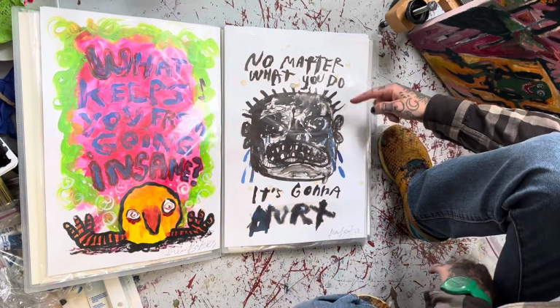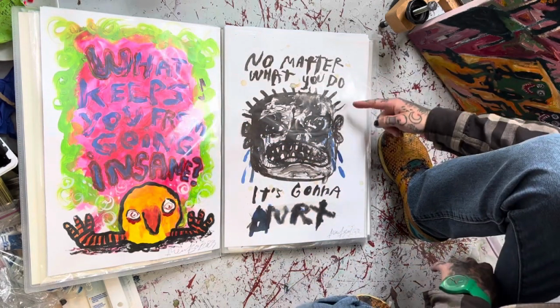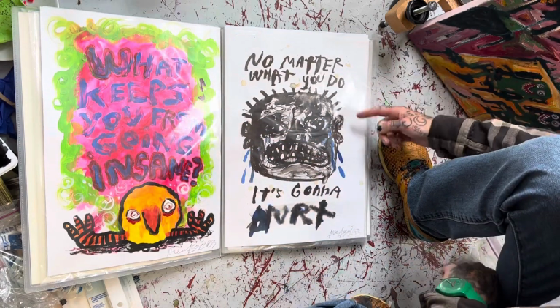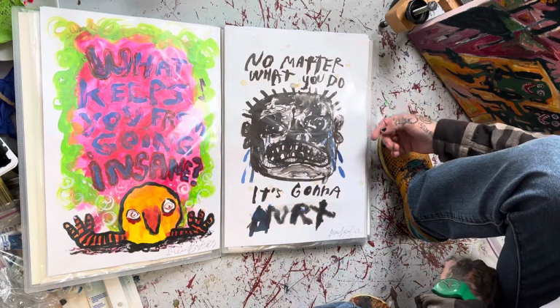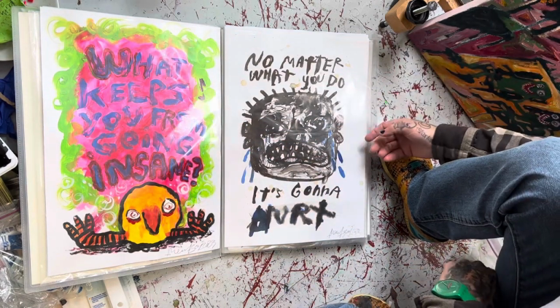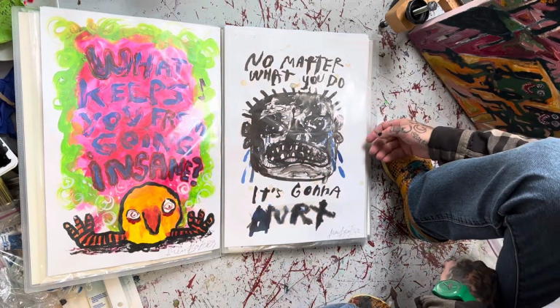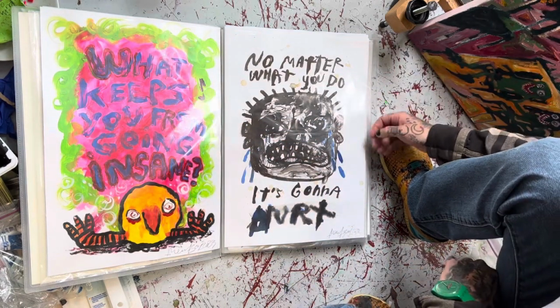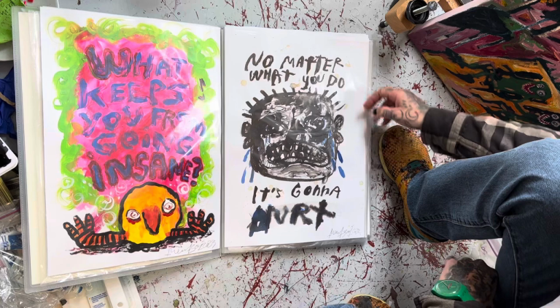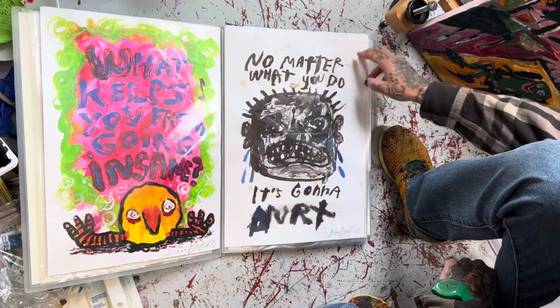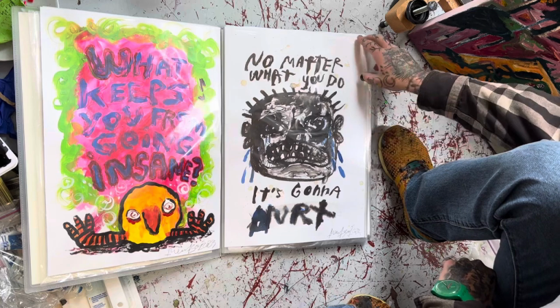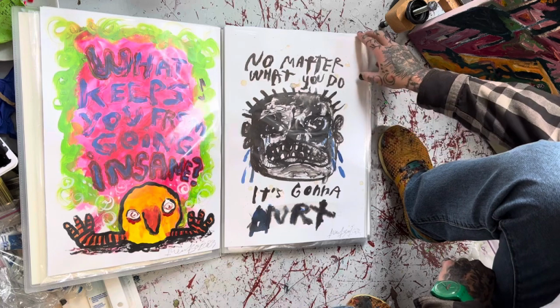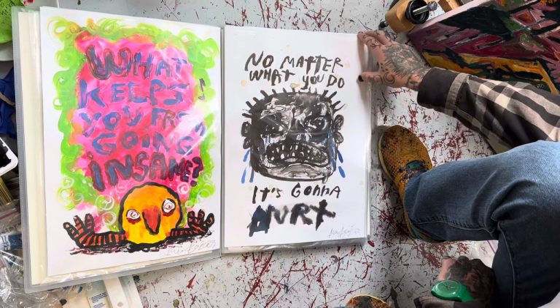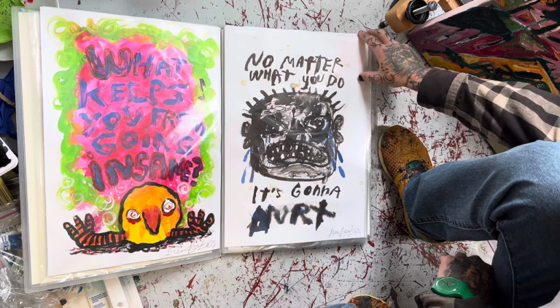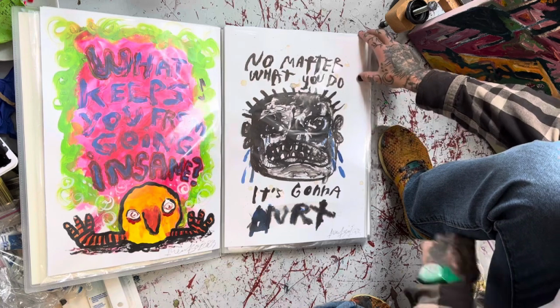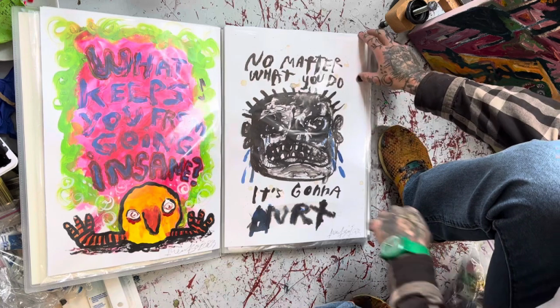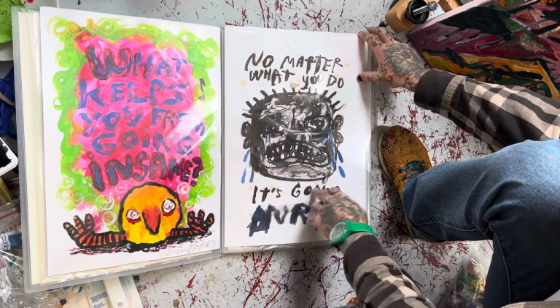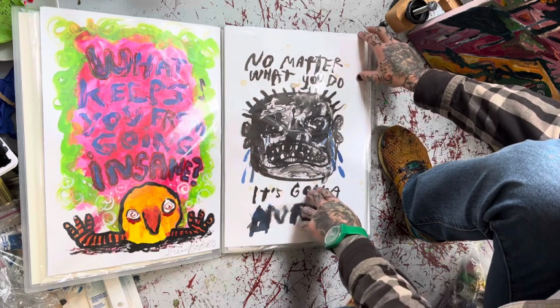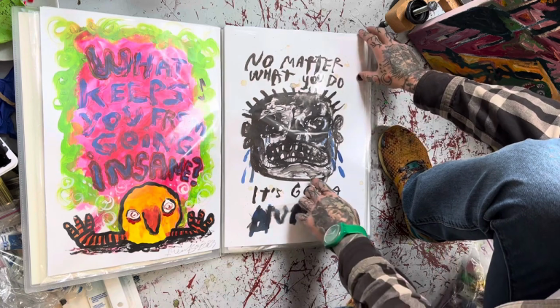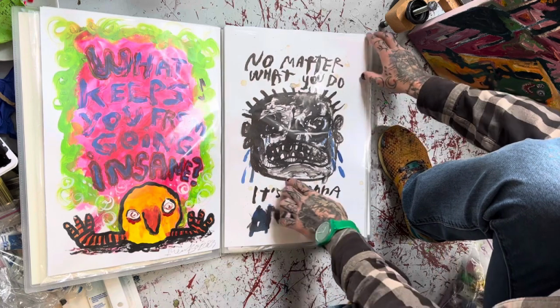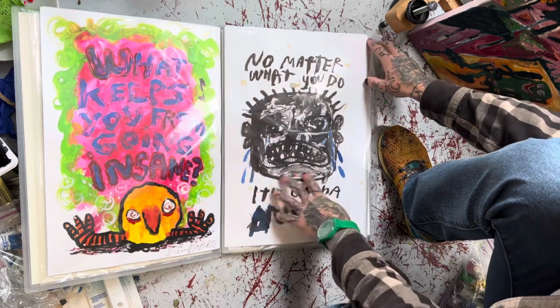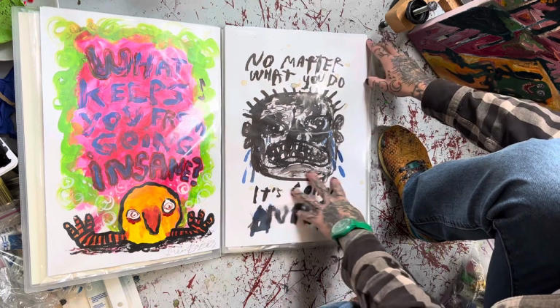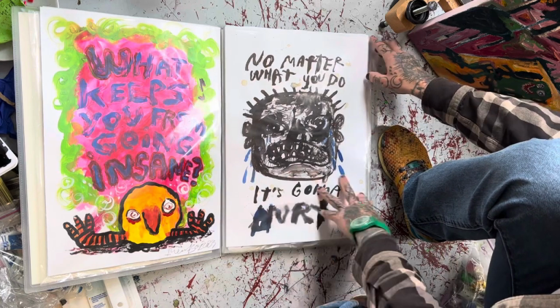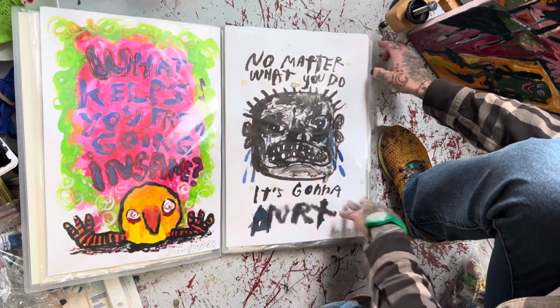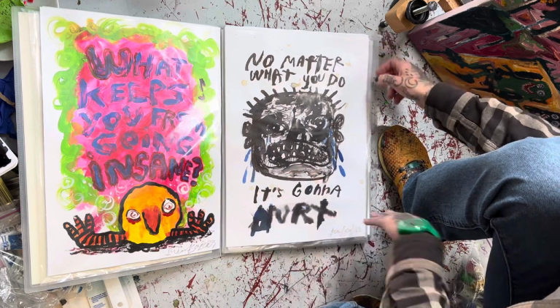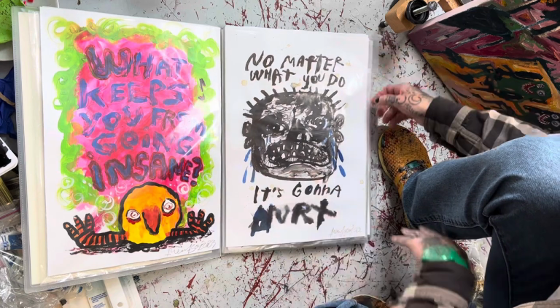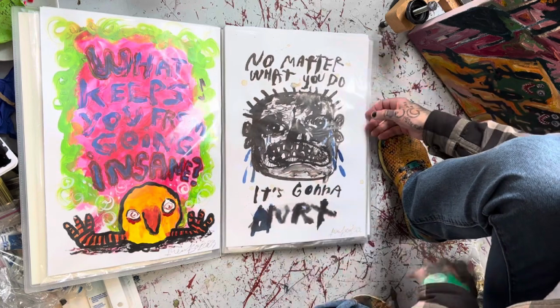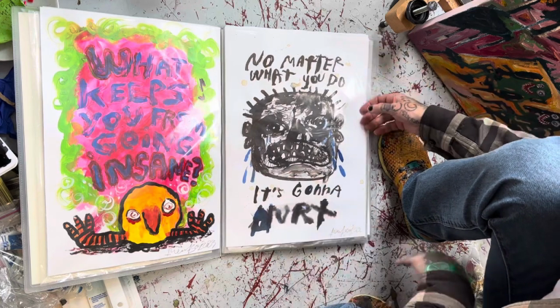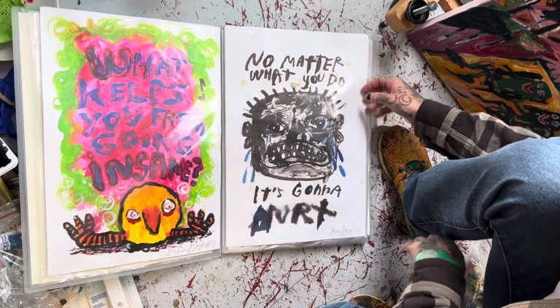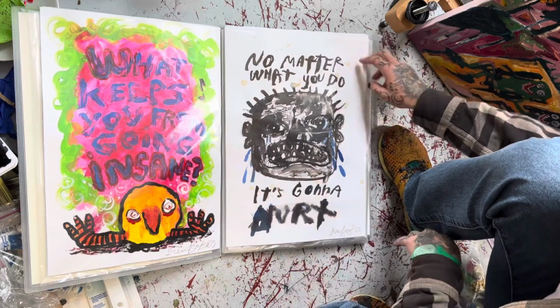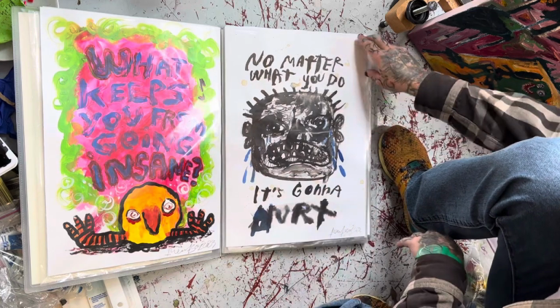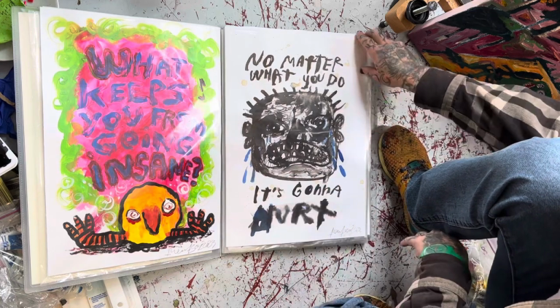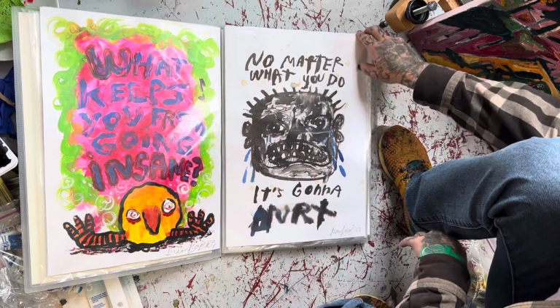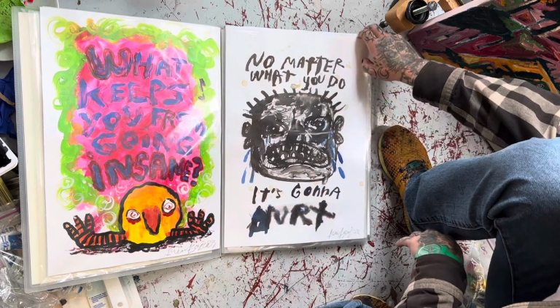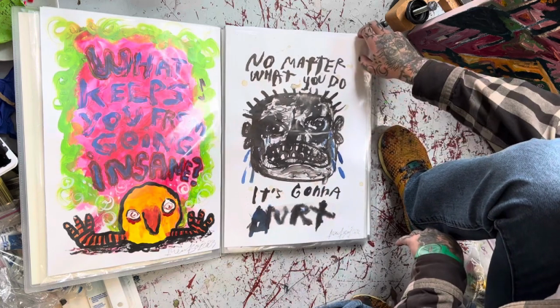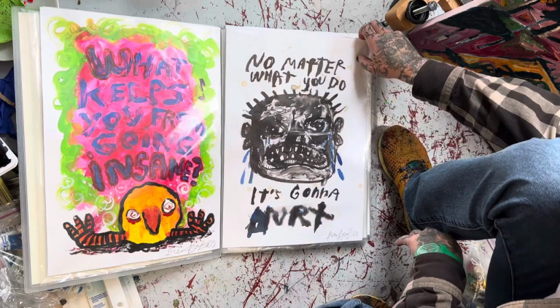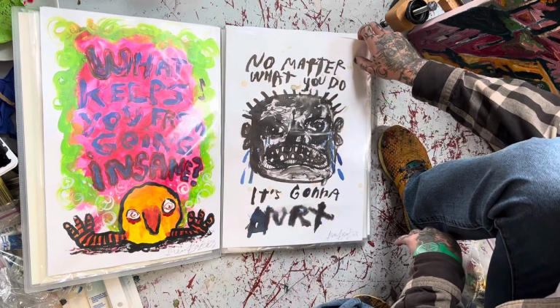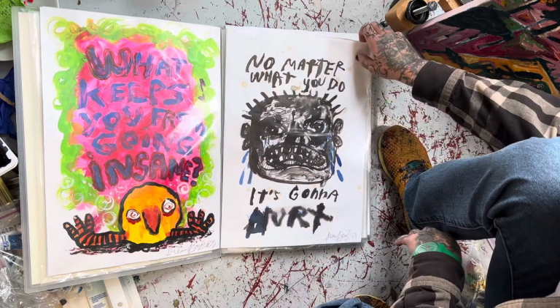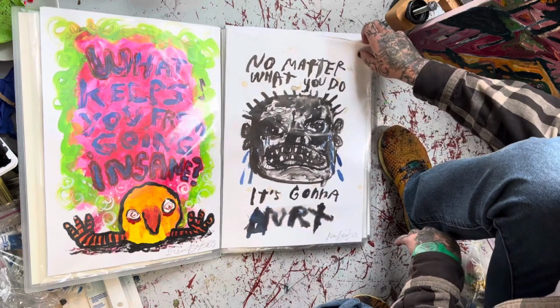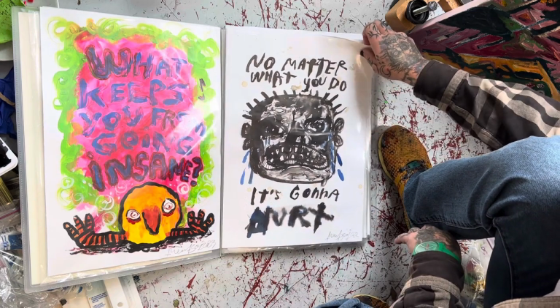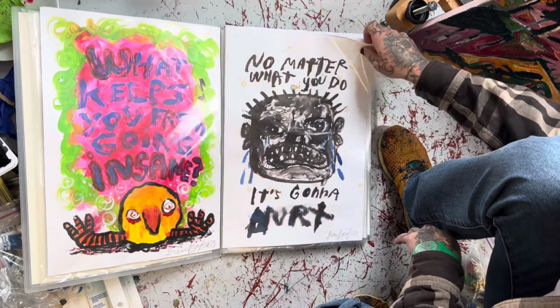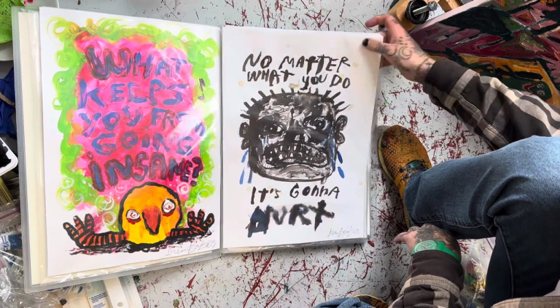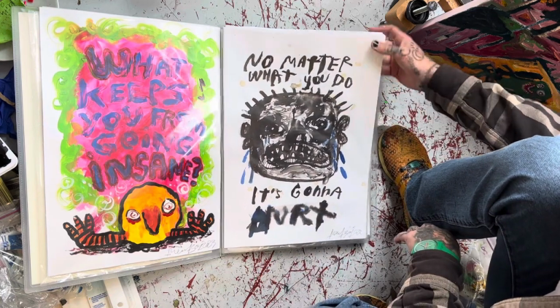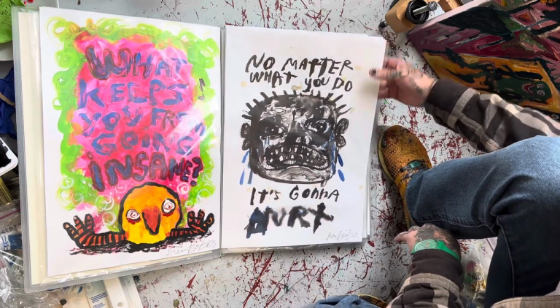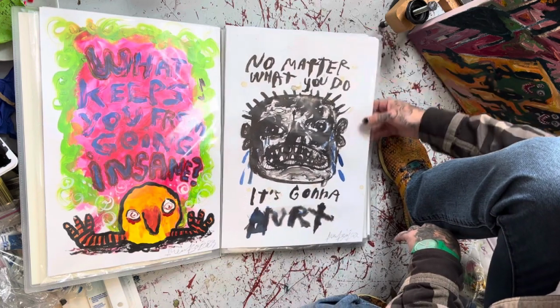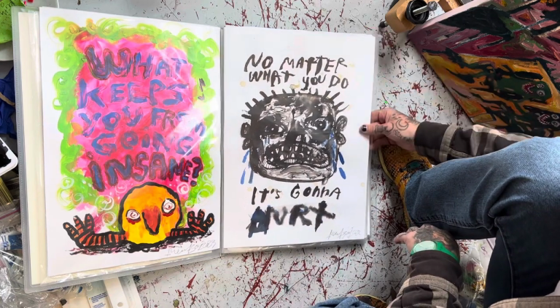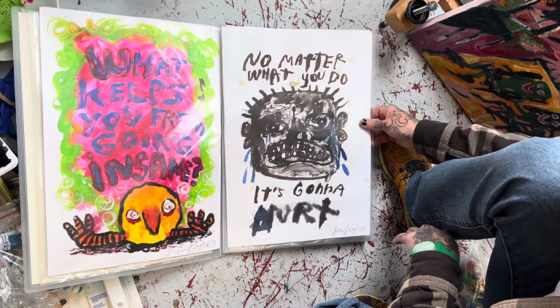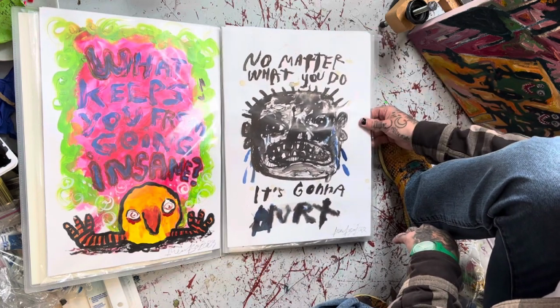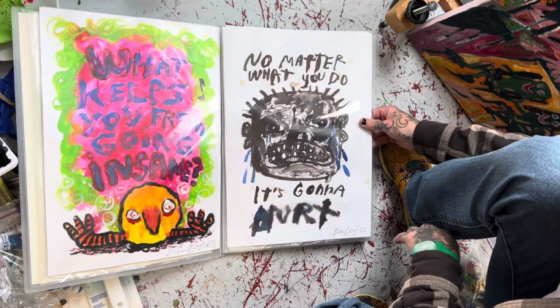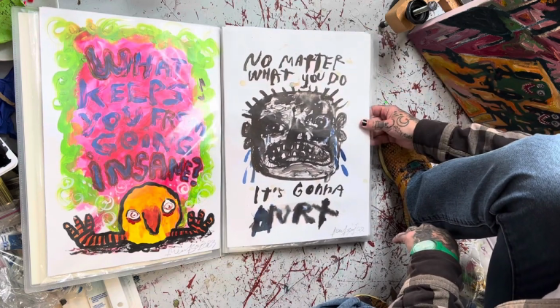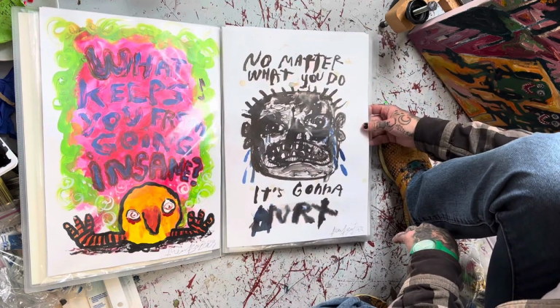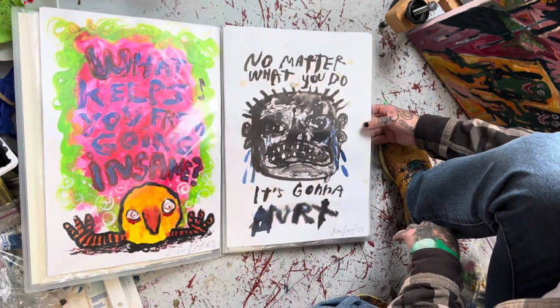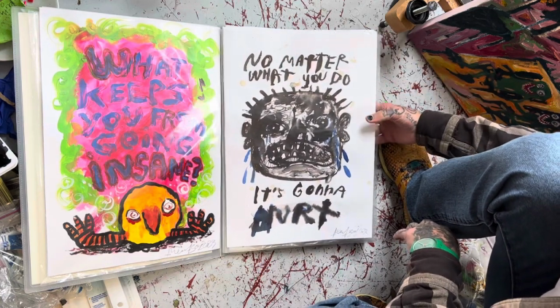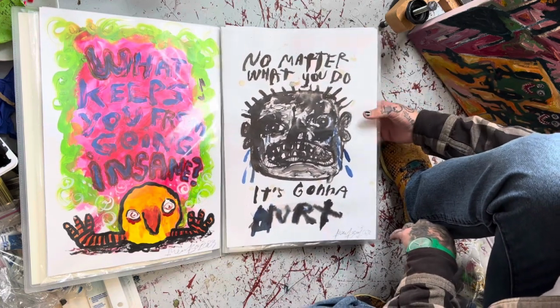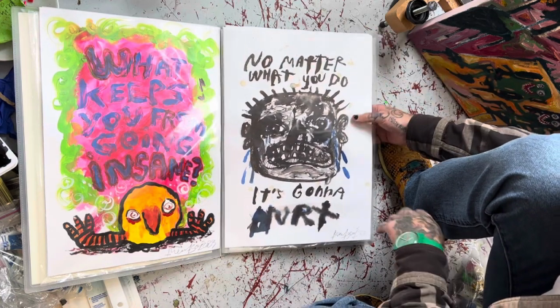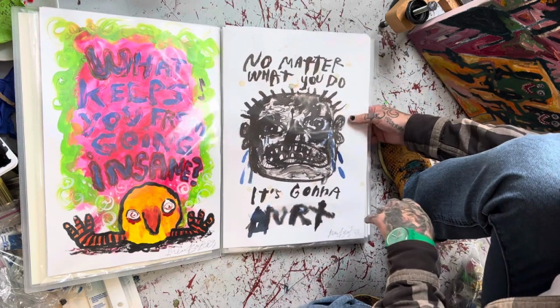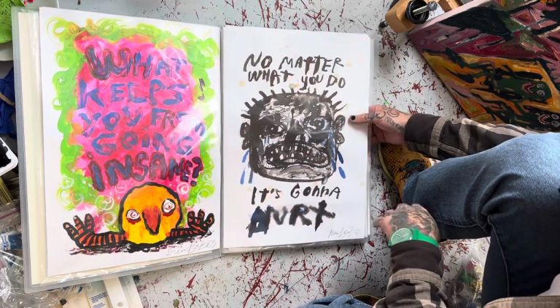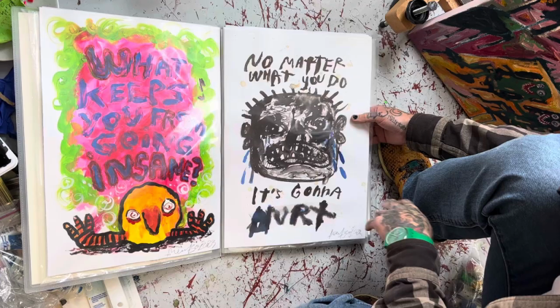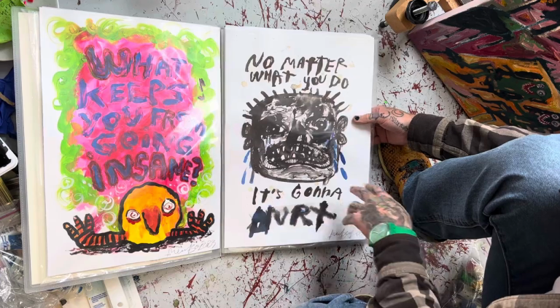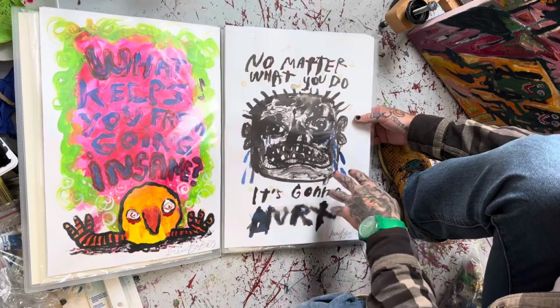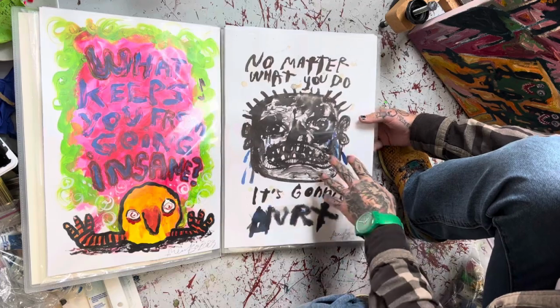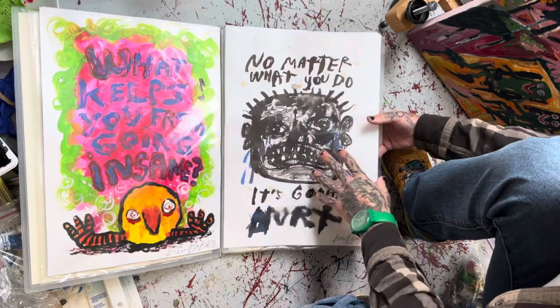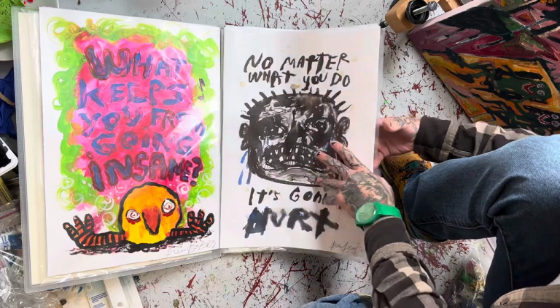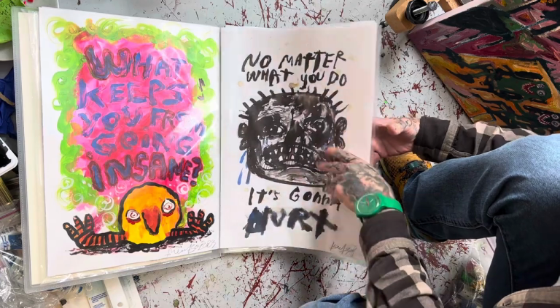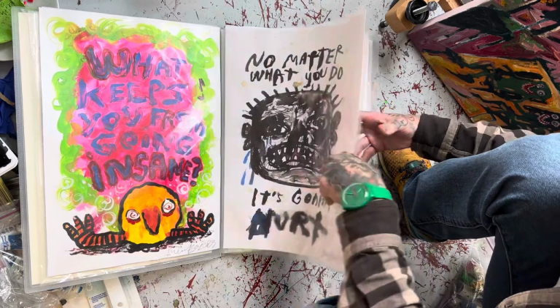And then you have this one: 'No Matter What You Do, It's Gonna Hurt.' It's ink and watercolor and coffee as well.